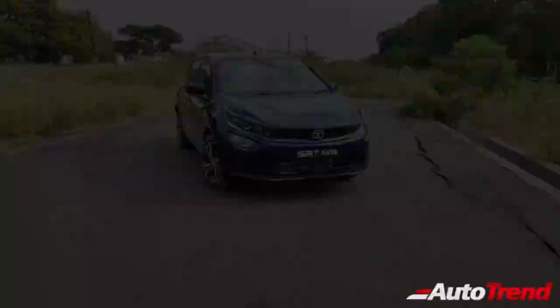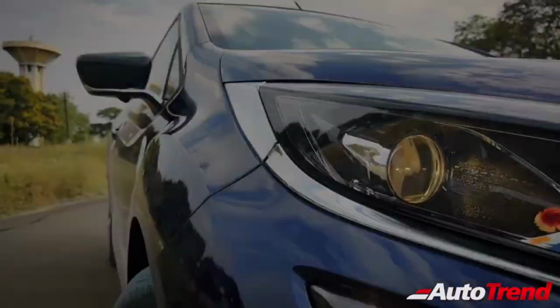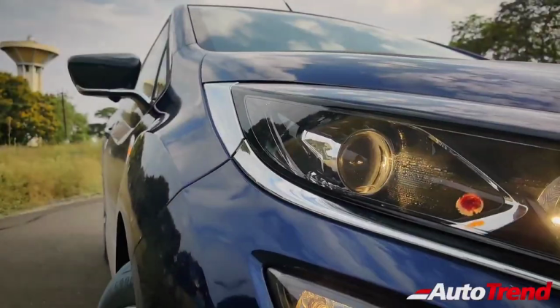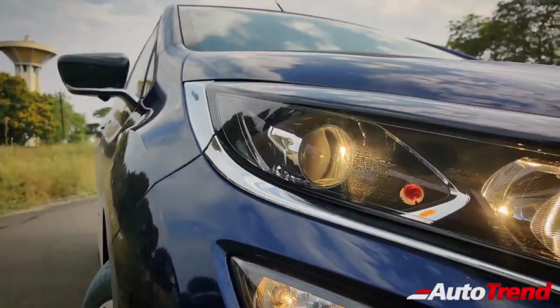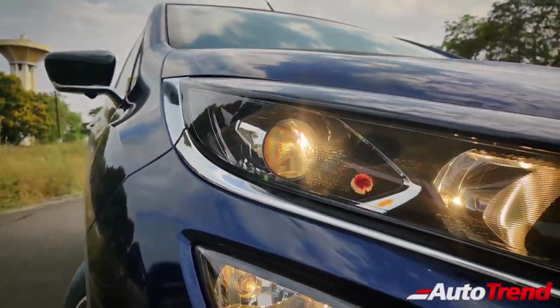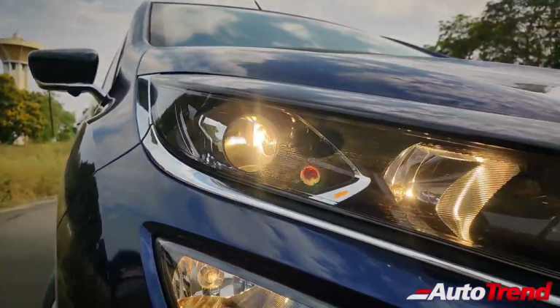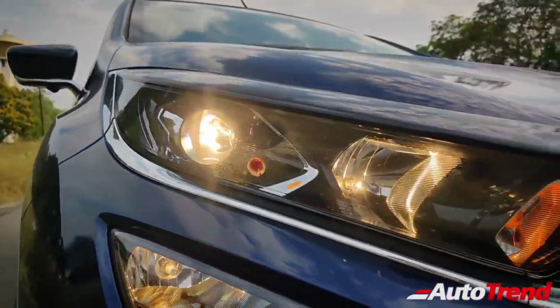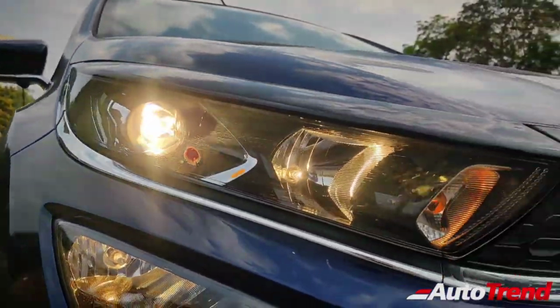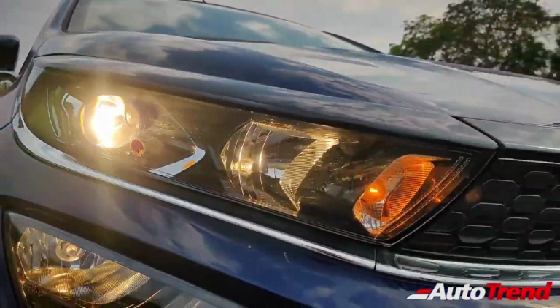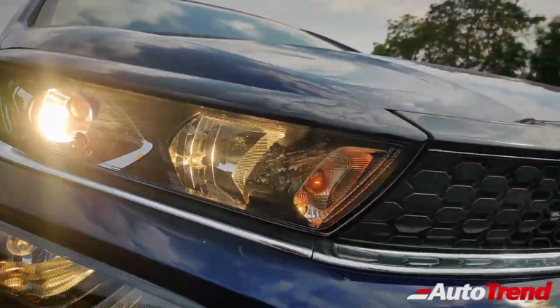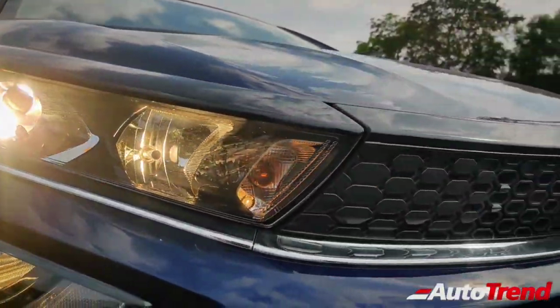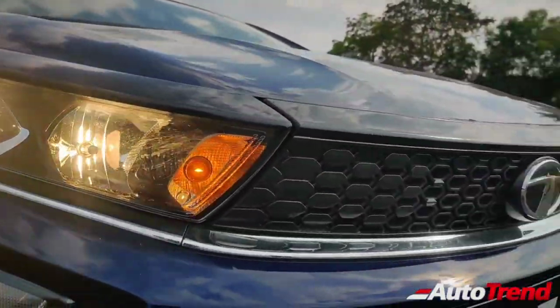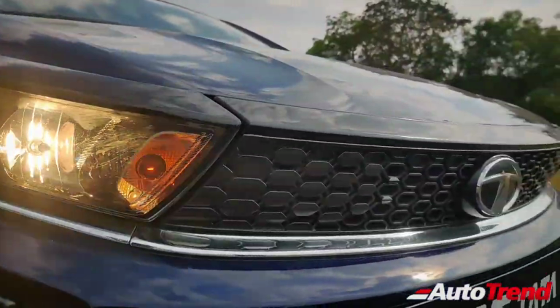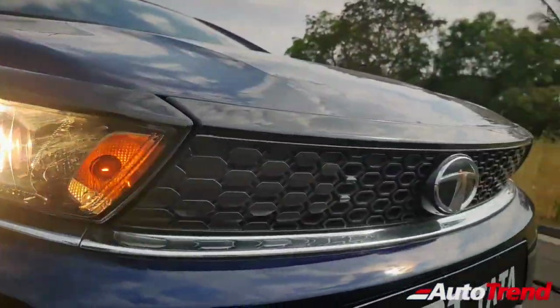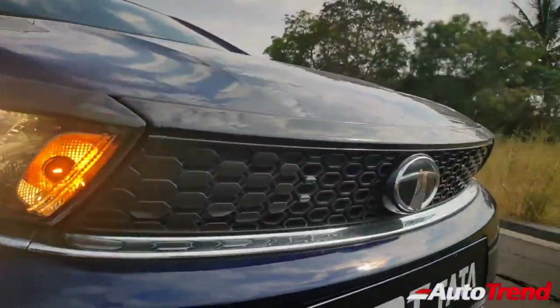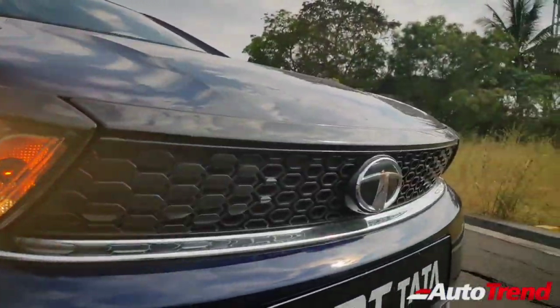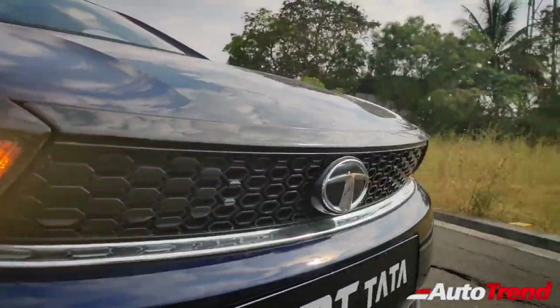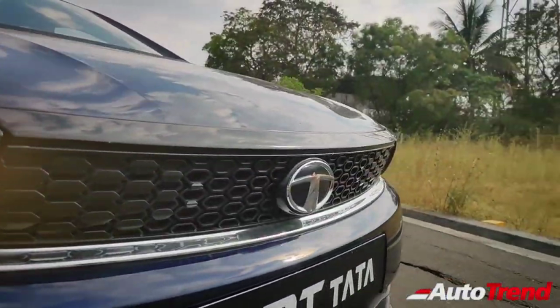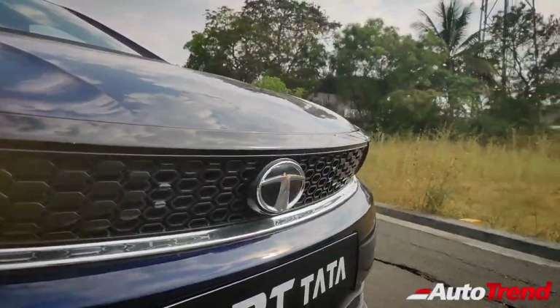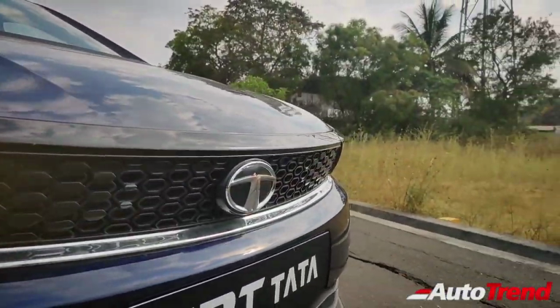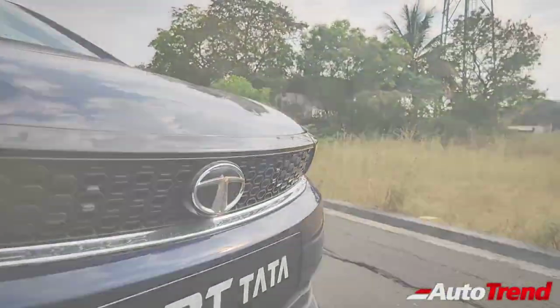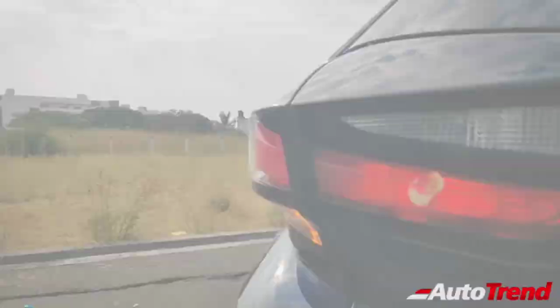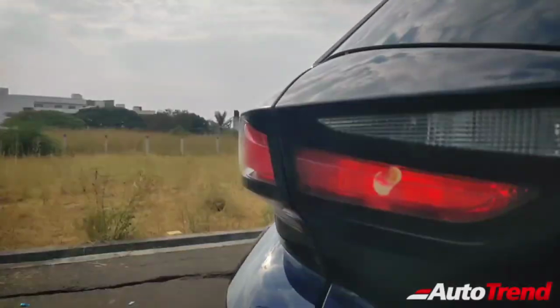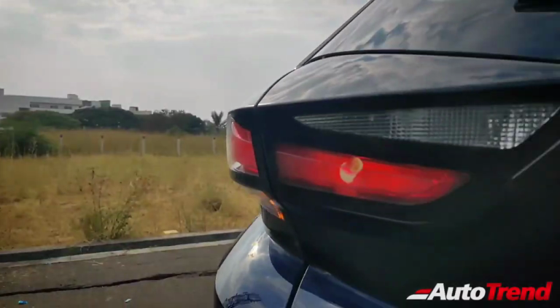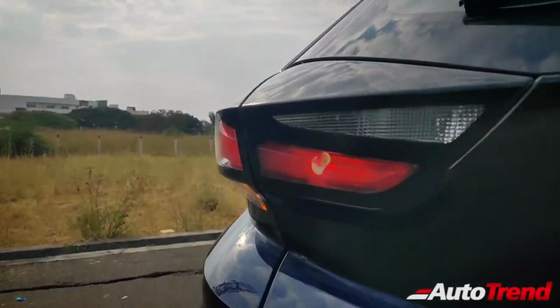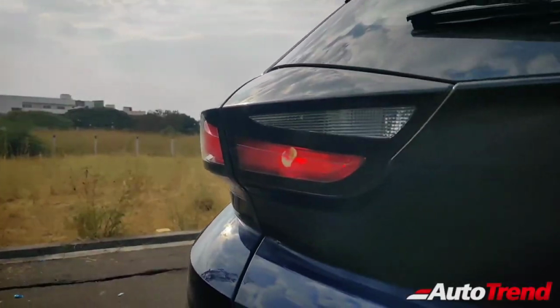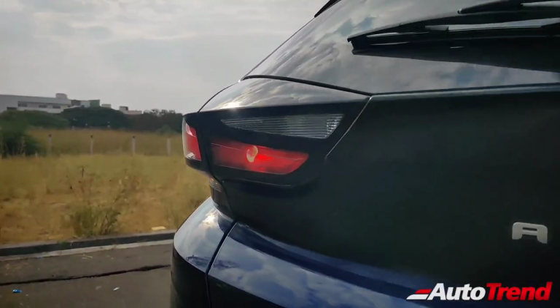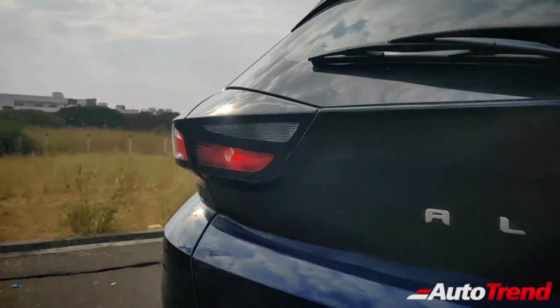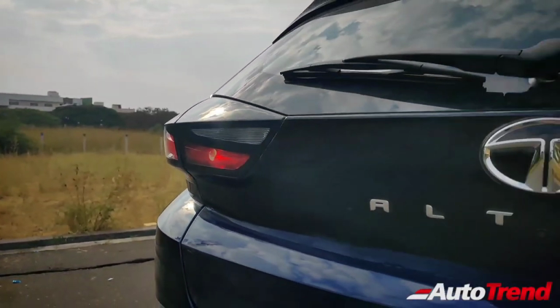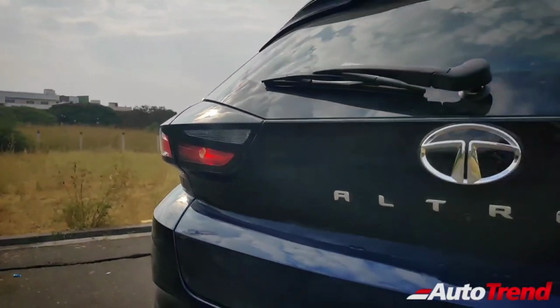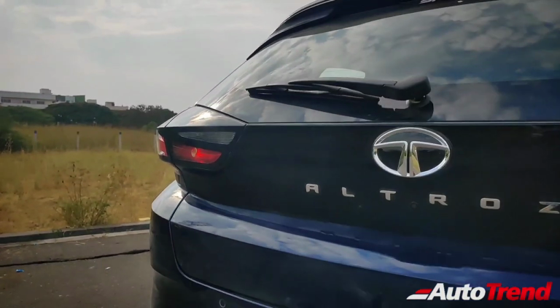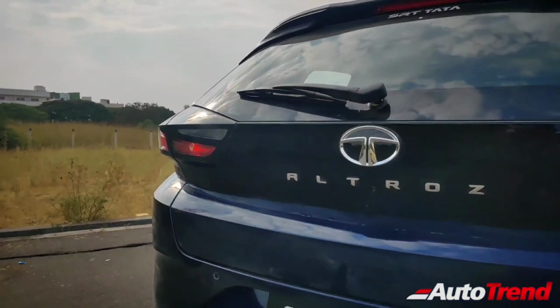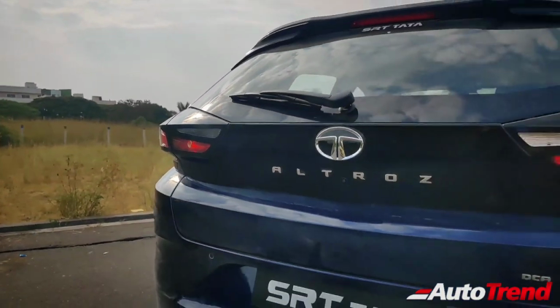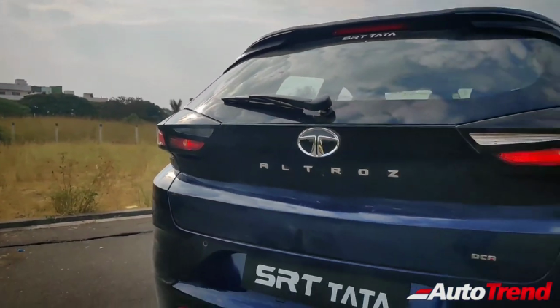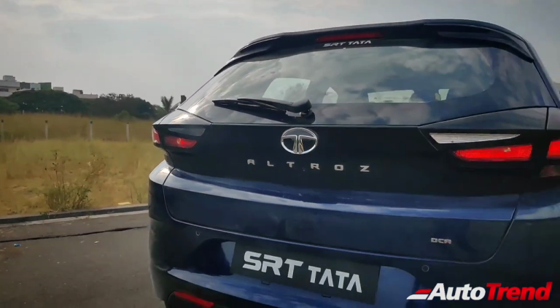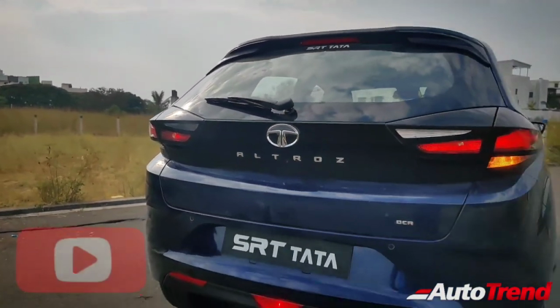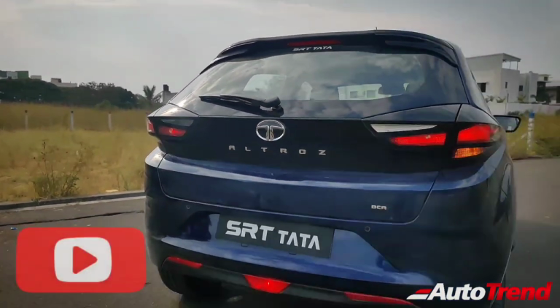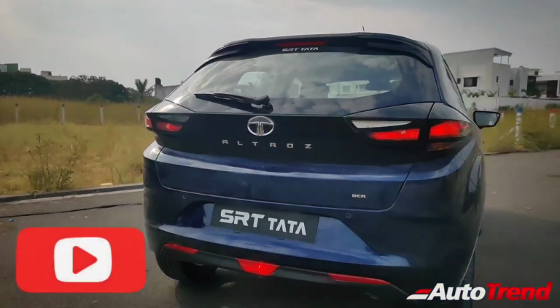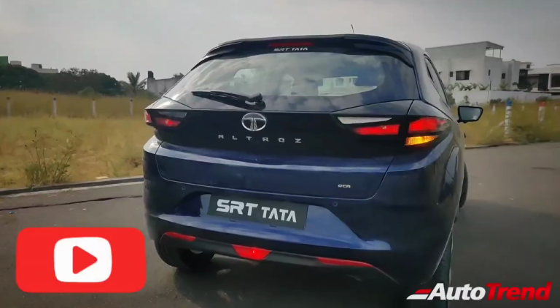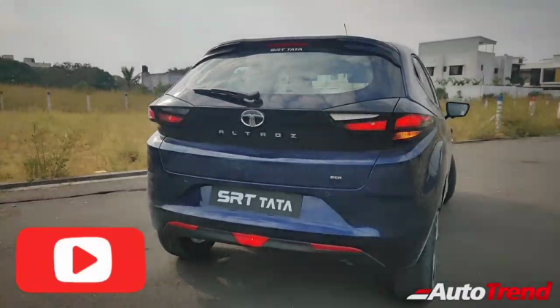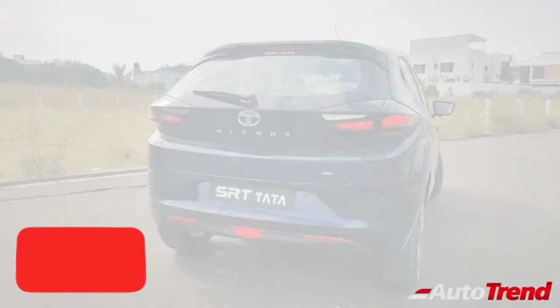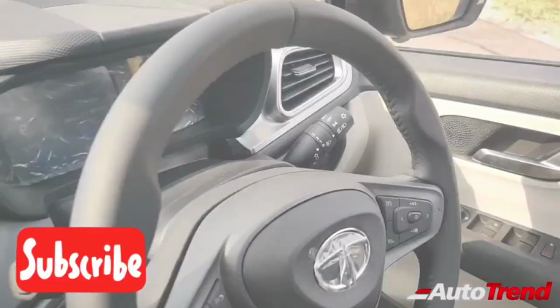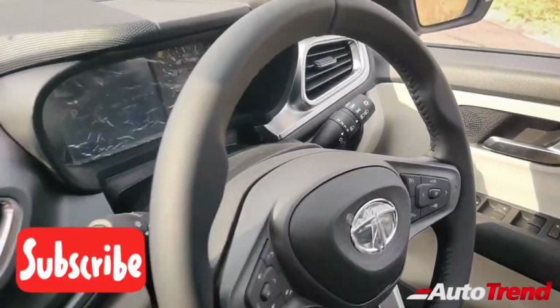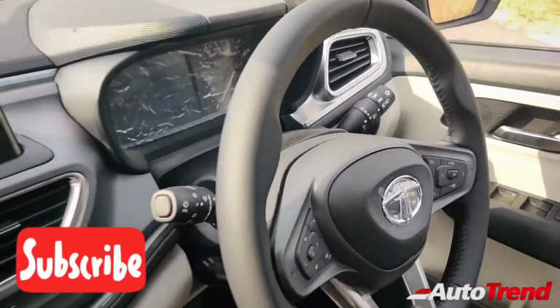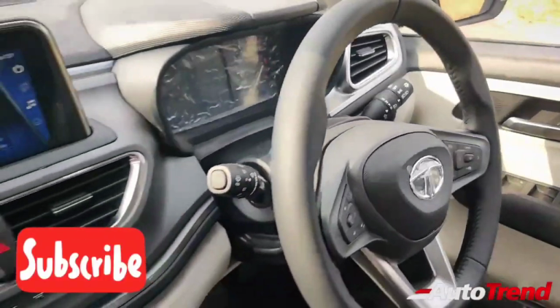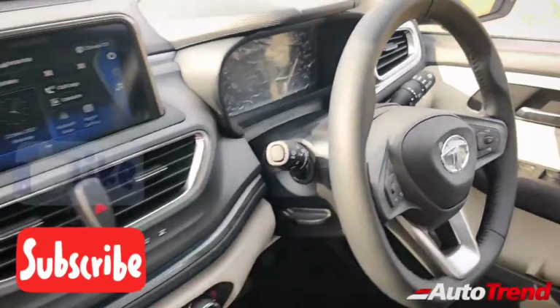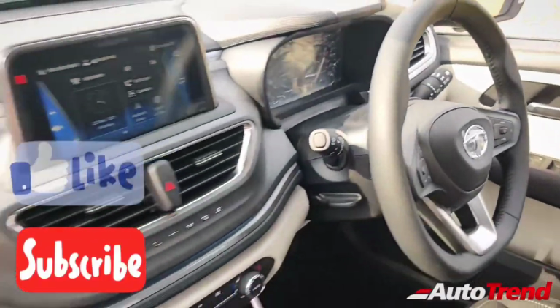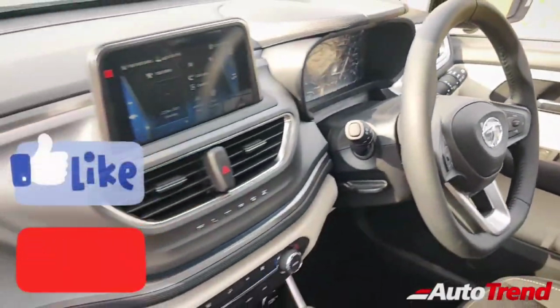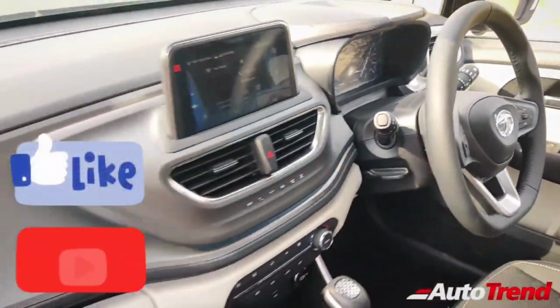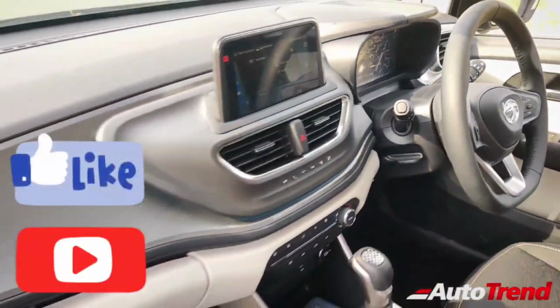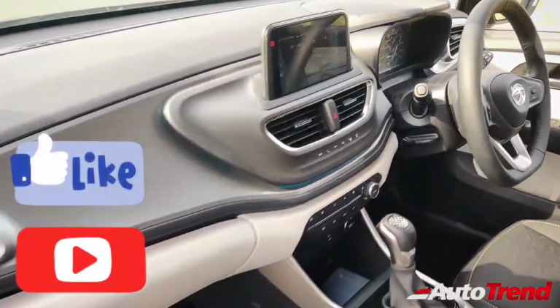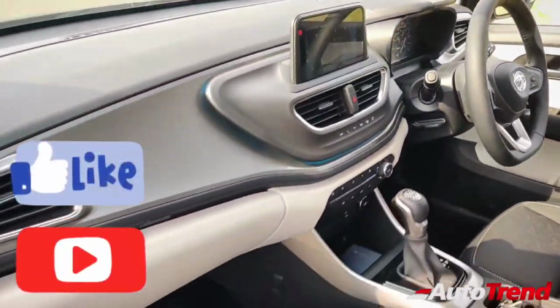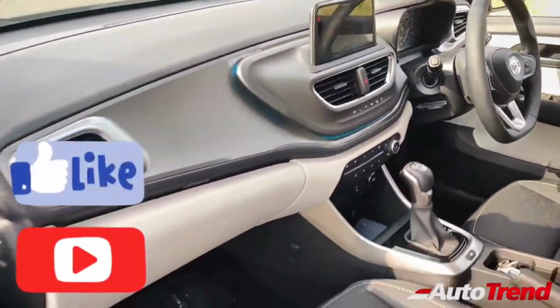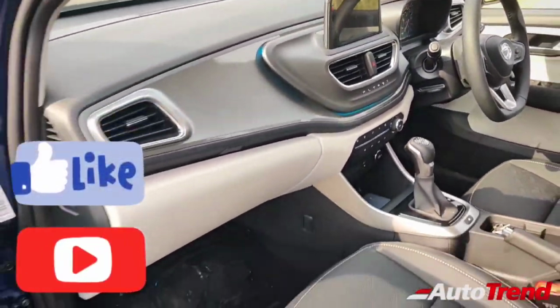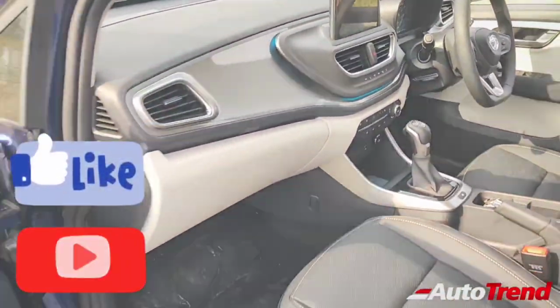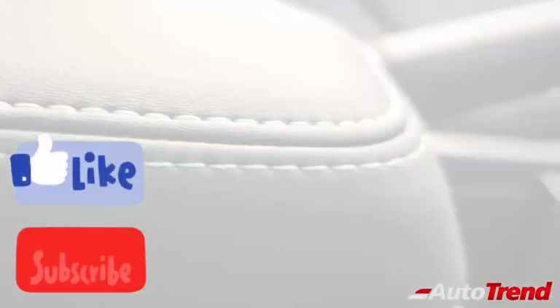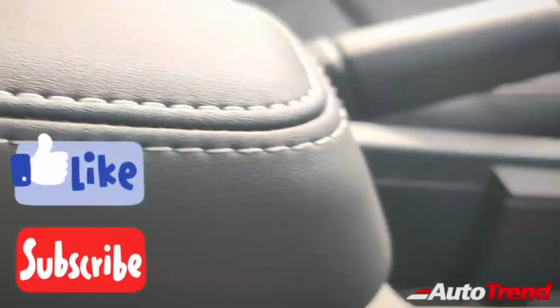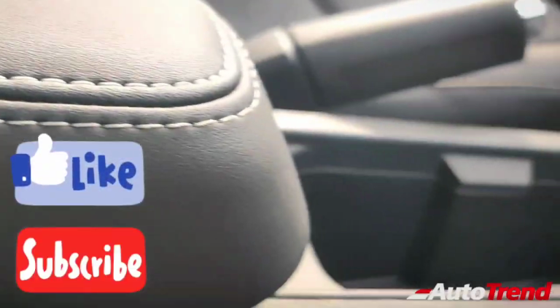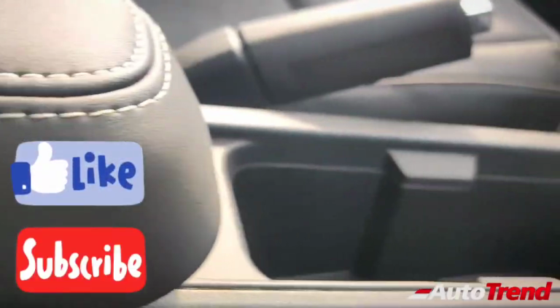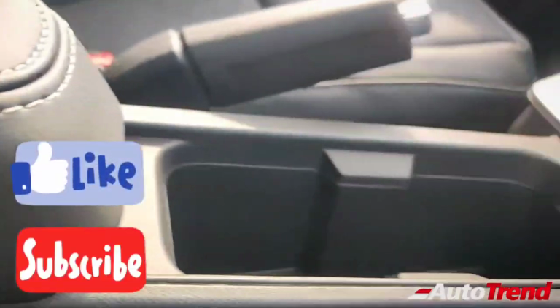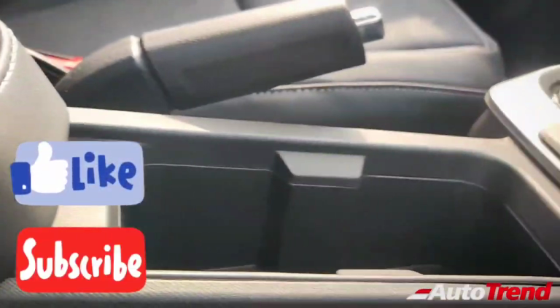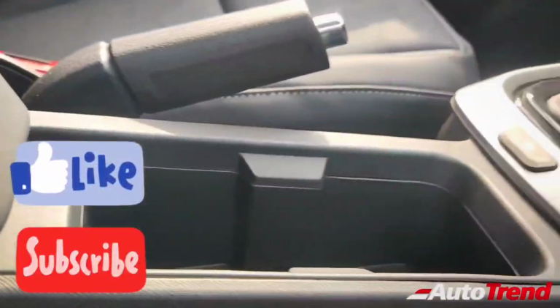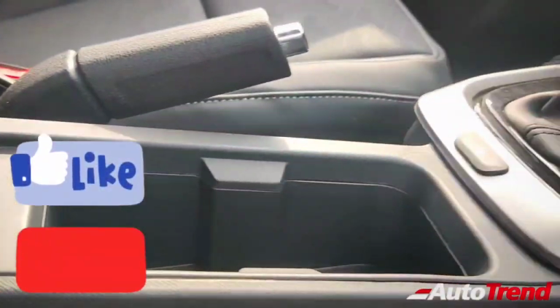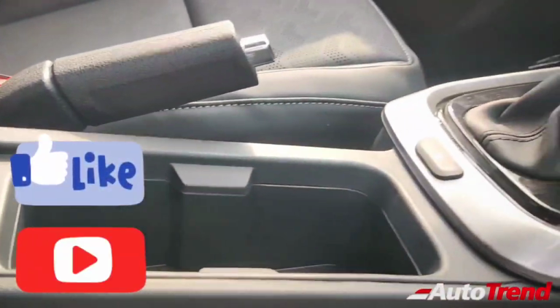For such detailed reviews on all variants of all cars, make sure to subscribe to our channel and do support us by liking and sharing this video.